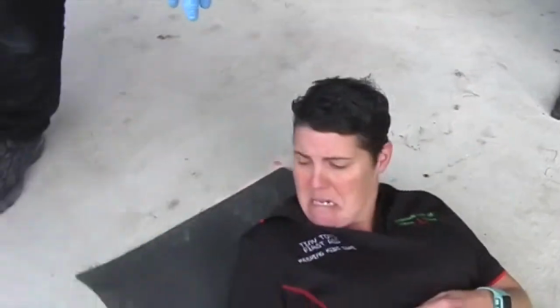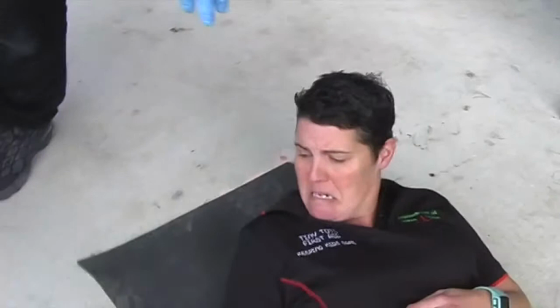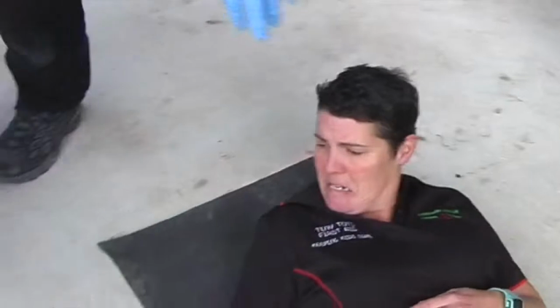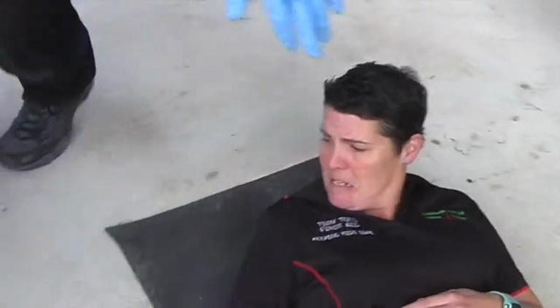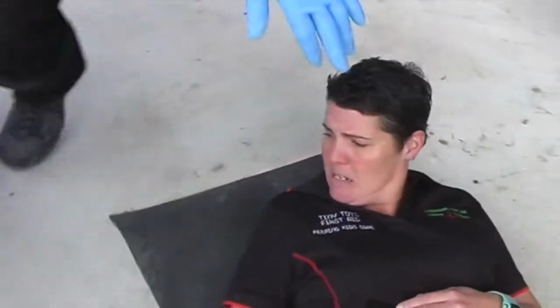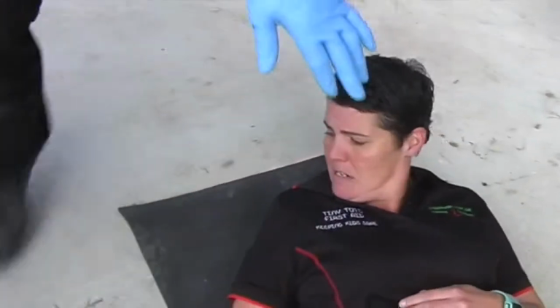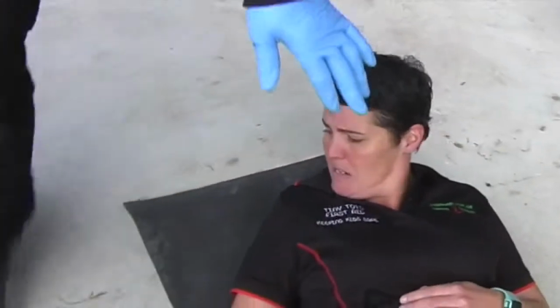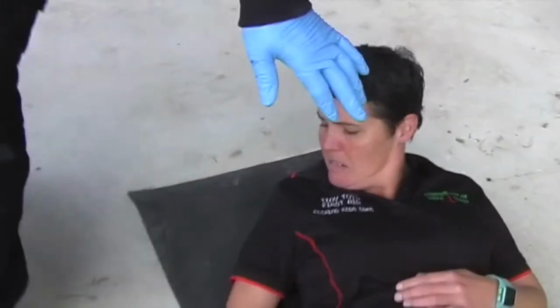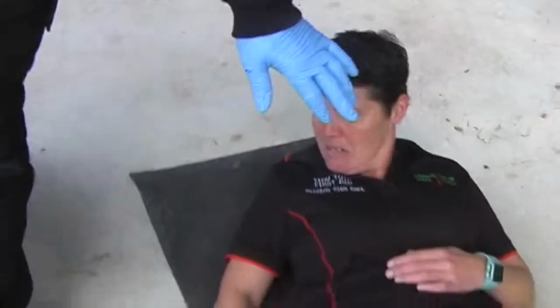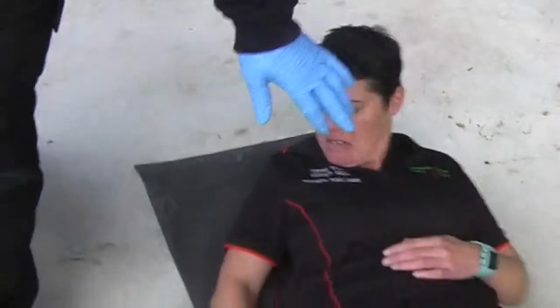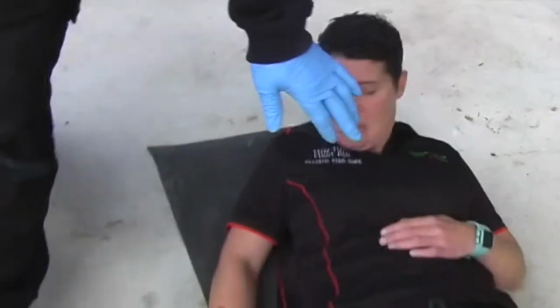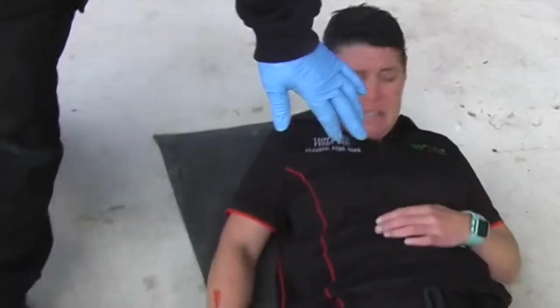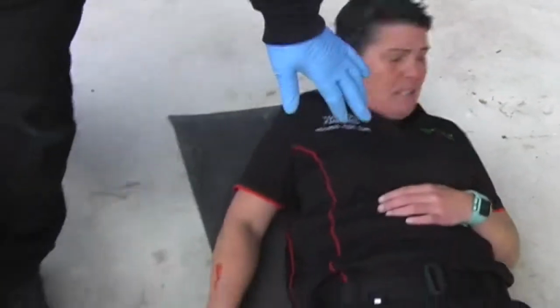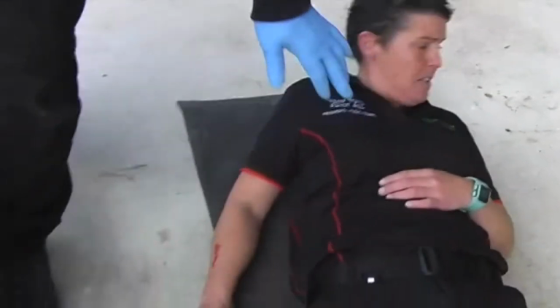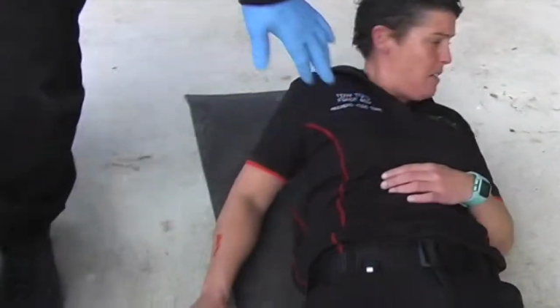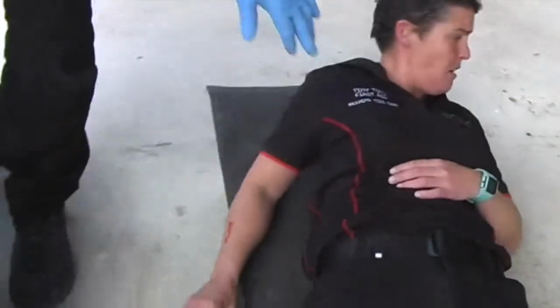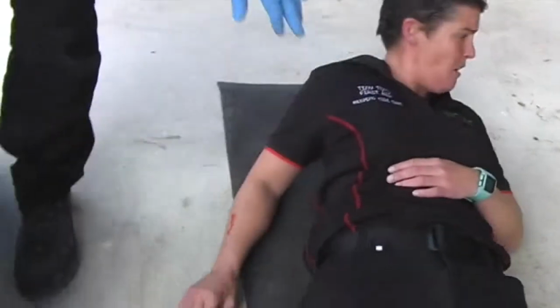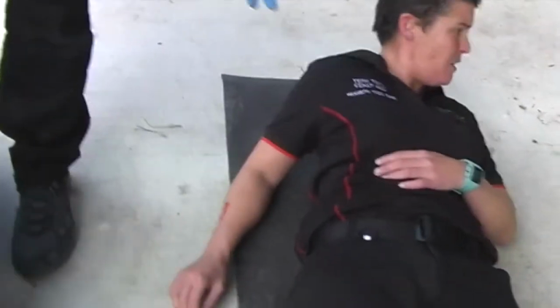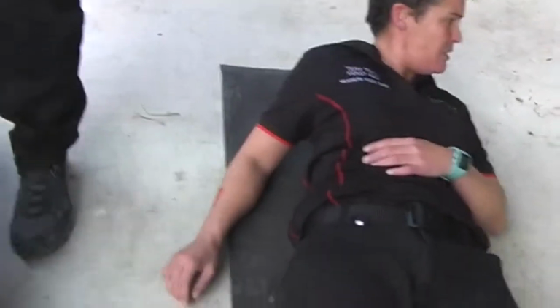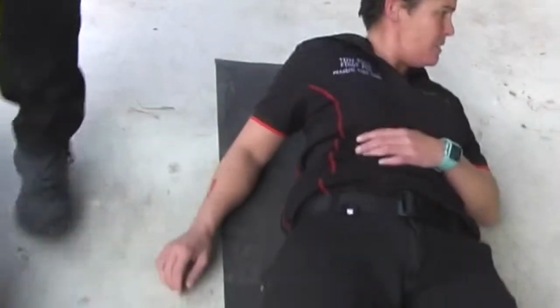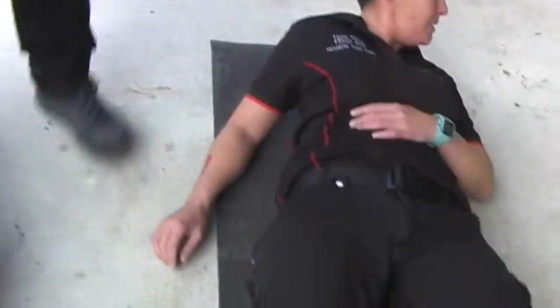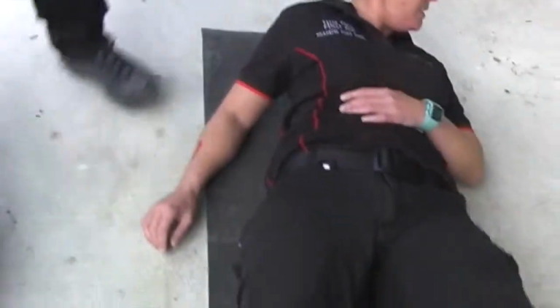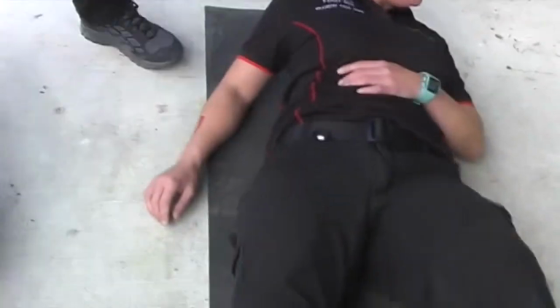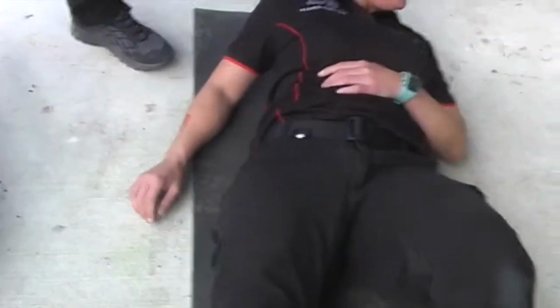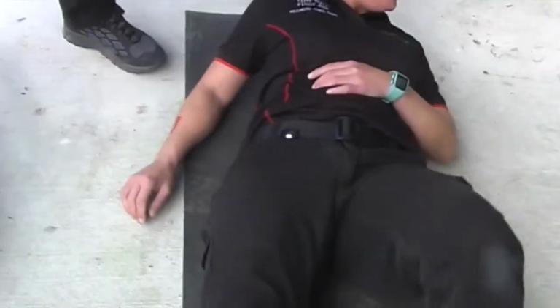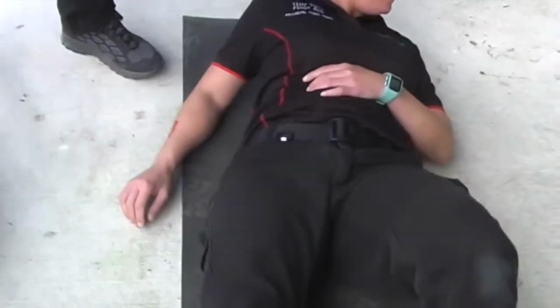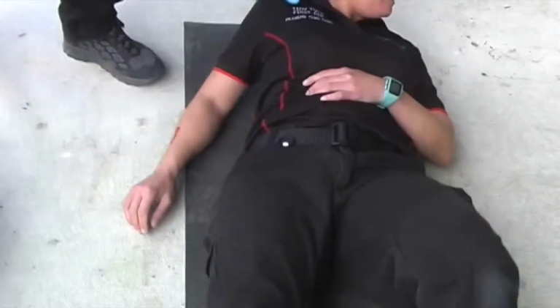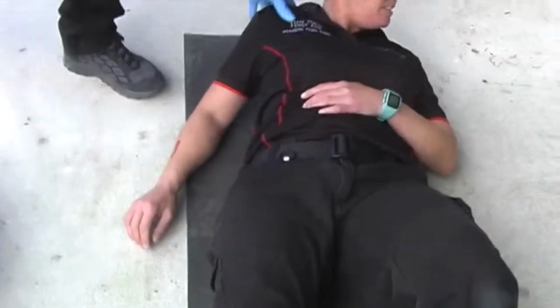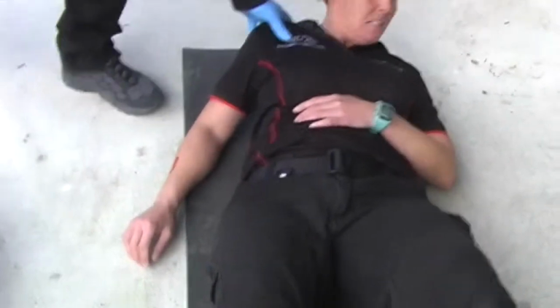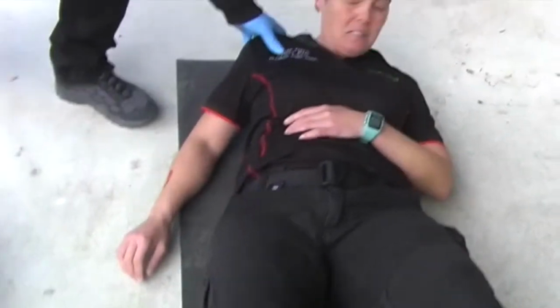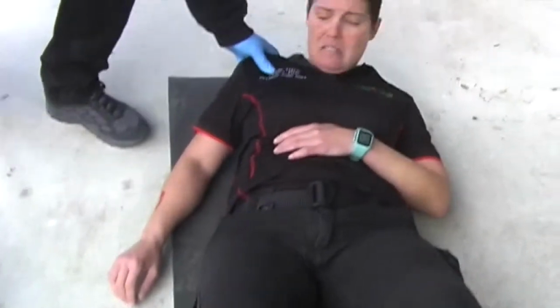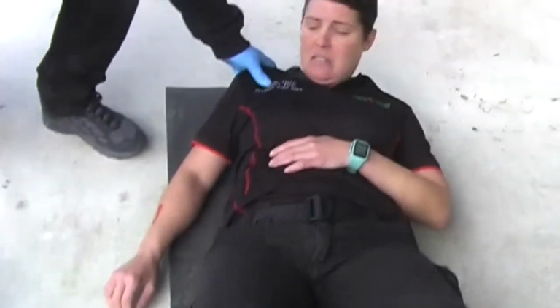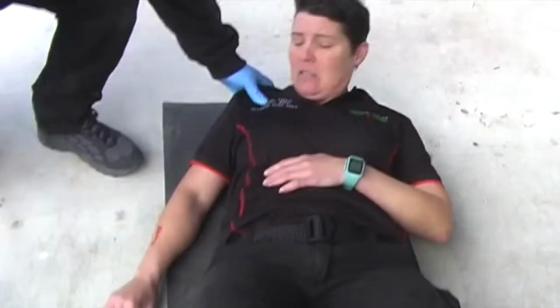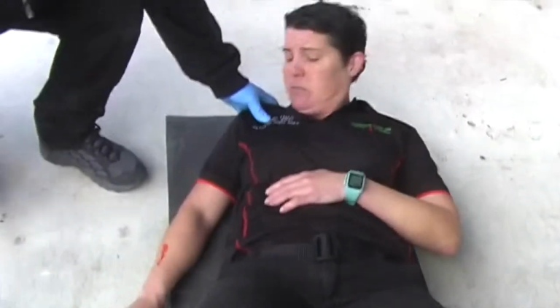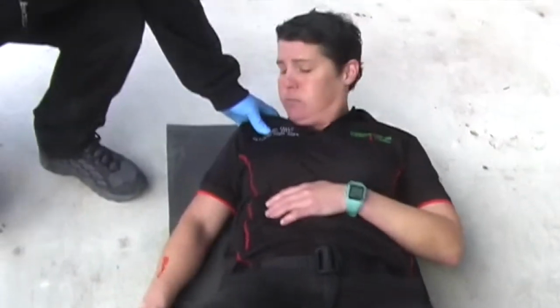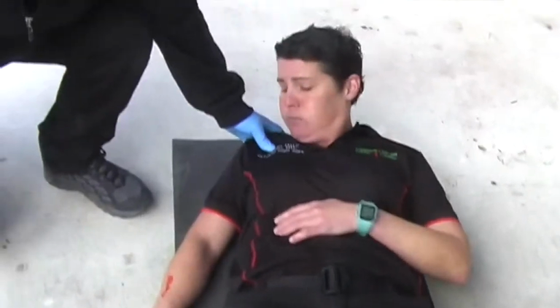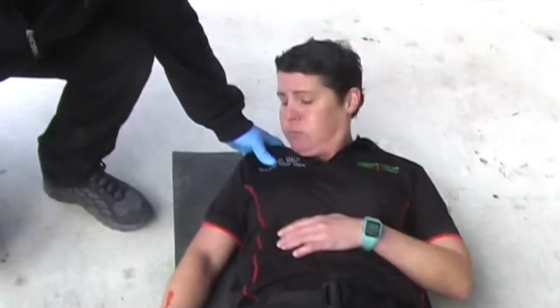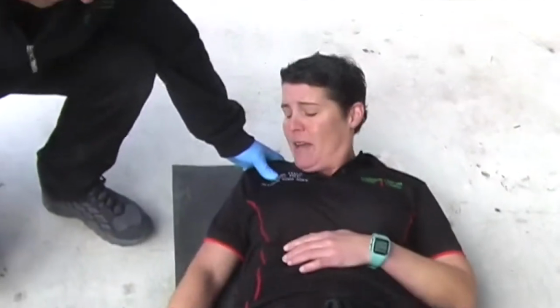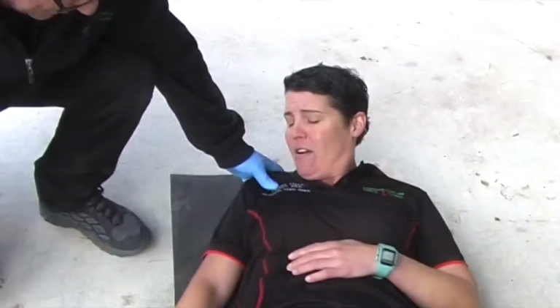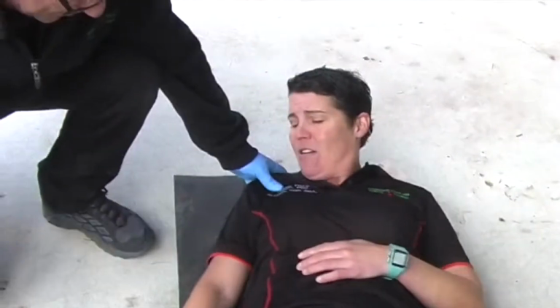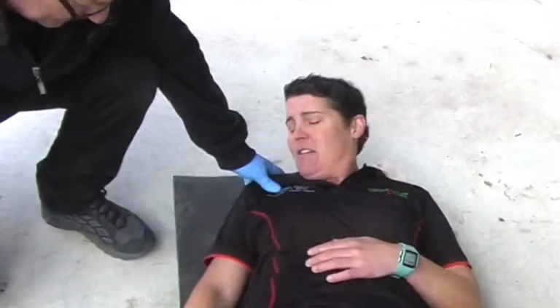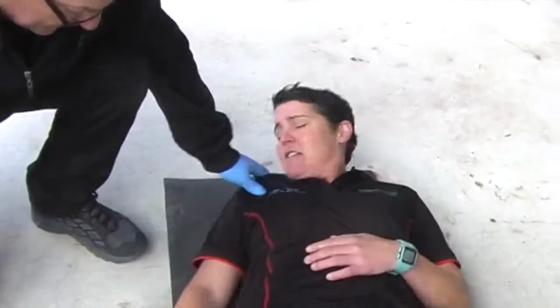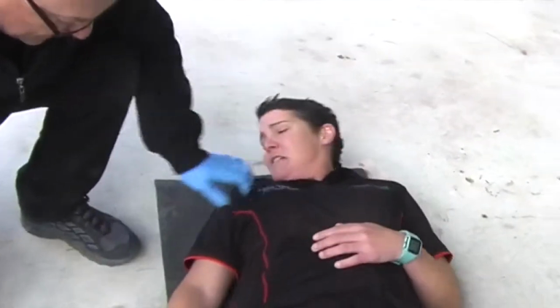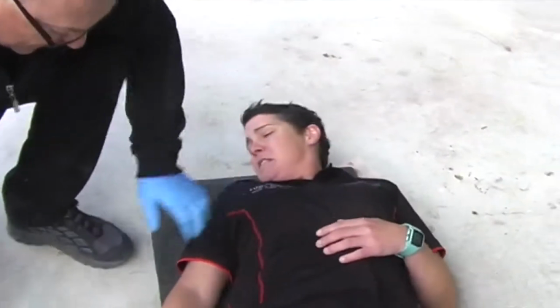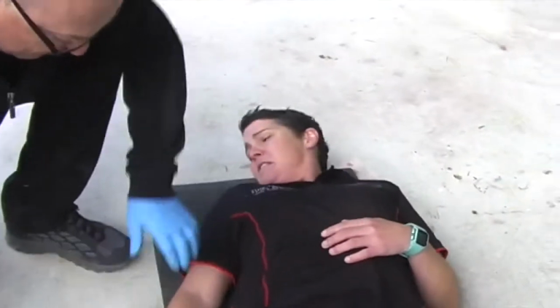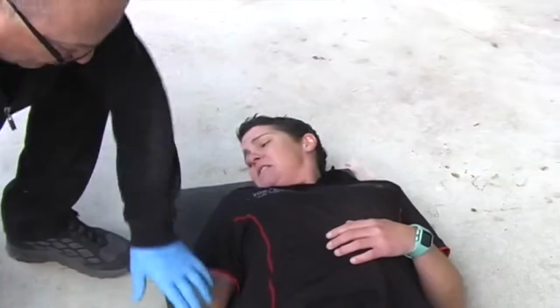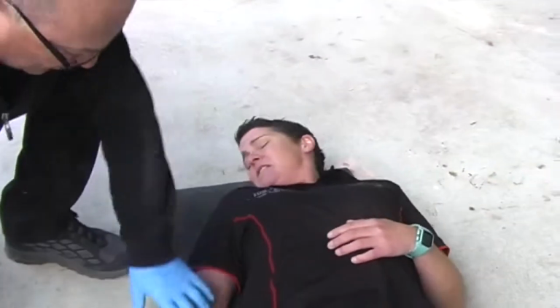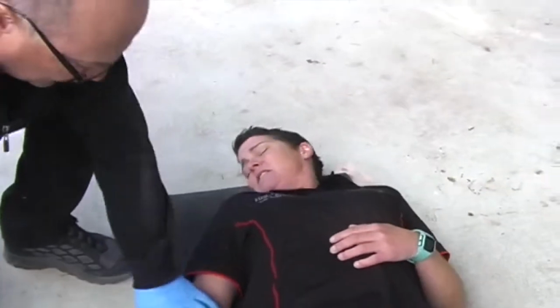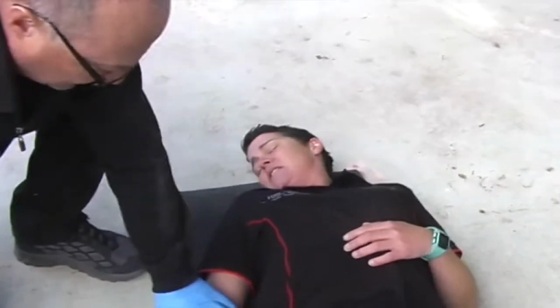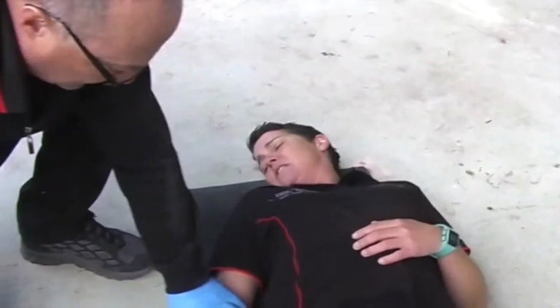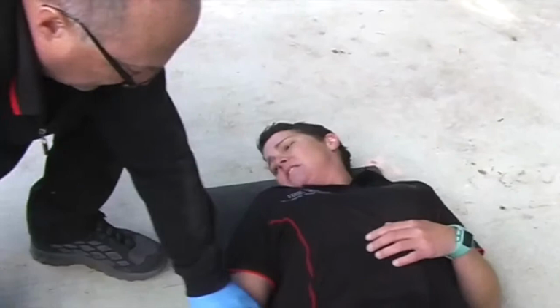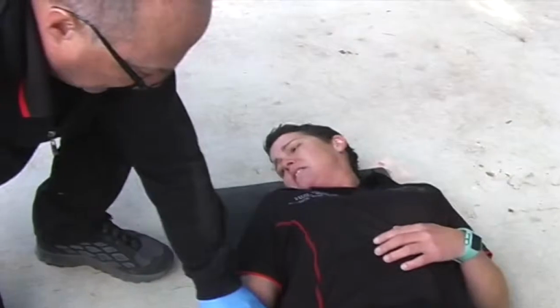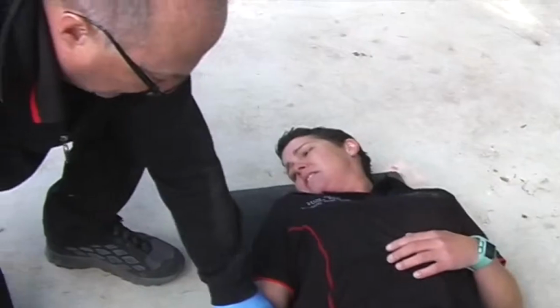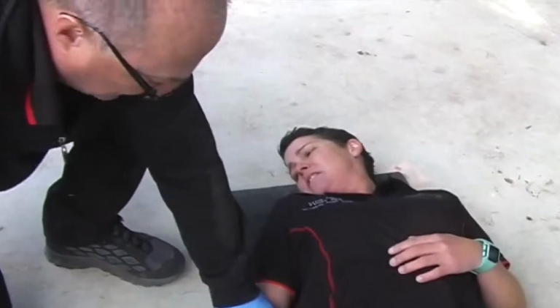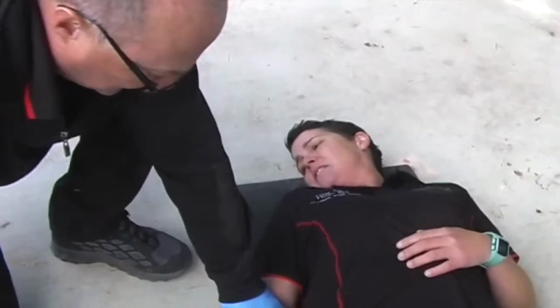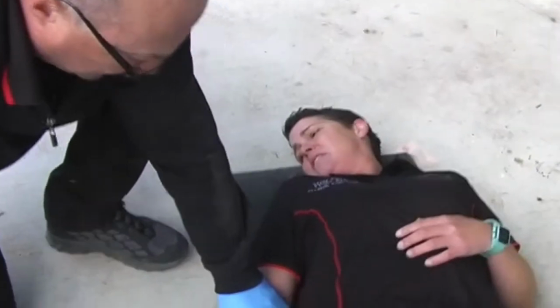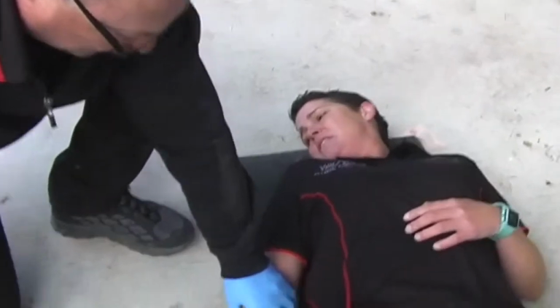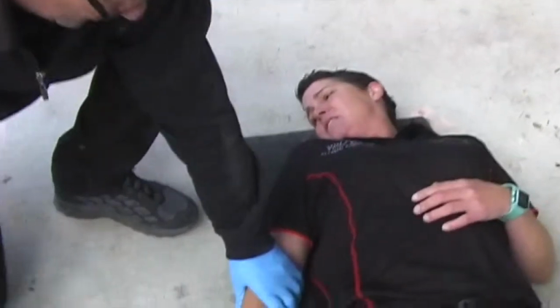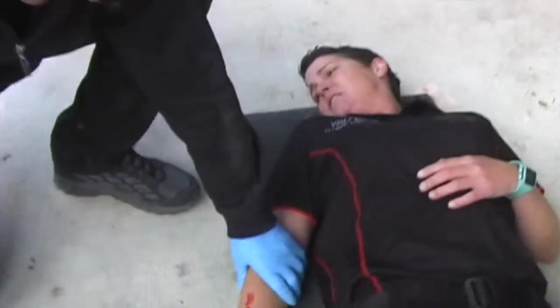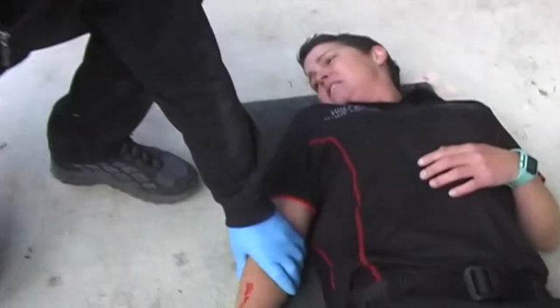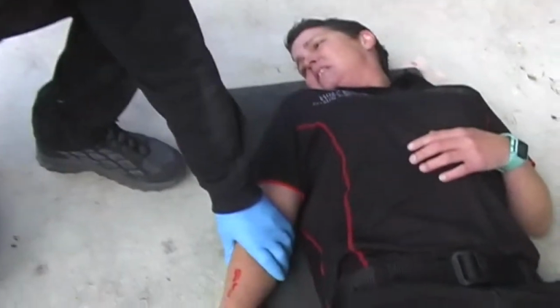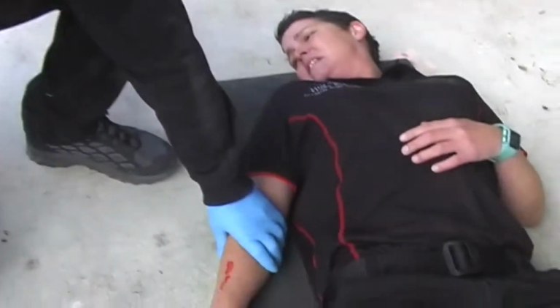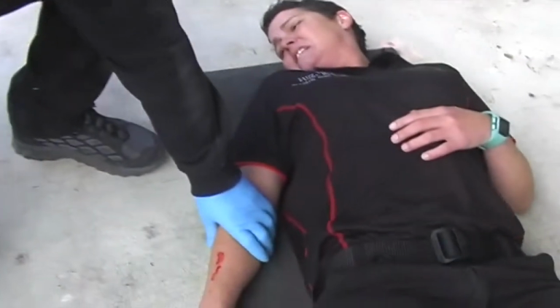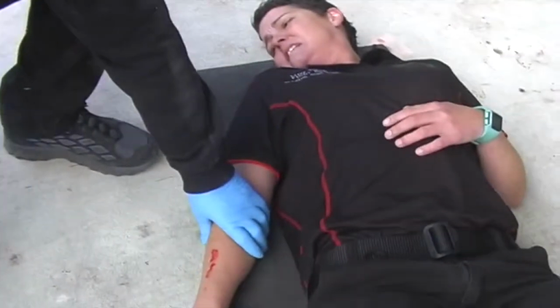Okay, just relax, stay still. My name's Karen, what's your name? Erin. Erin, looks like you might have had a bit of a bite there, okay?